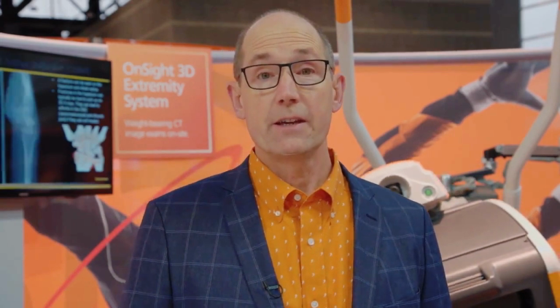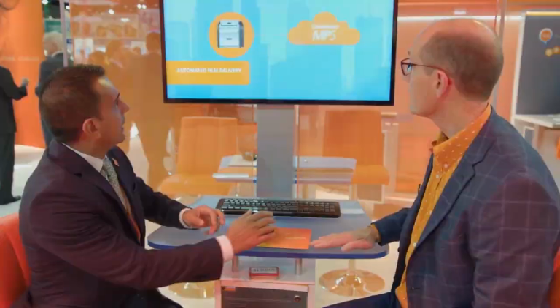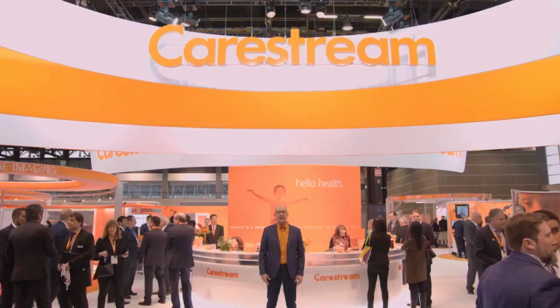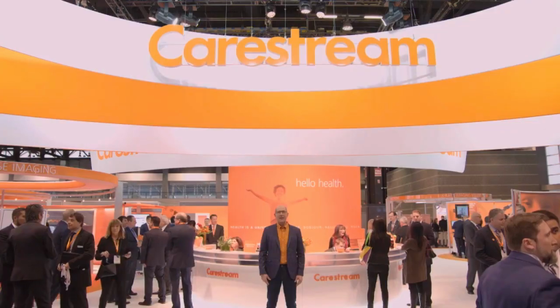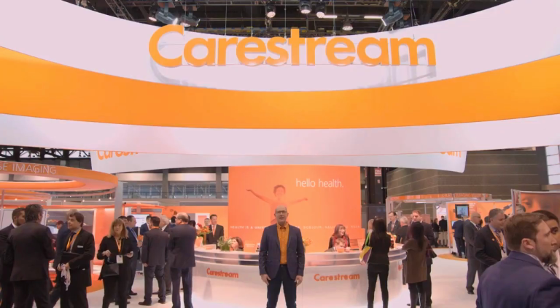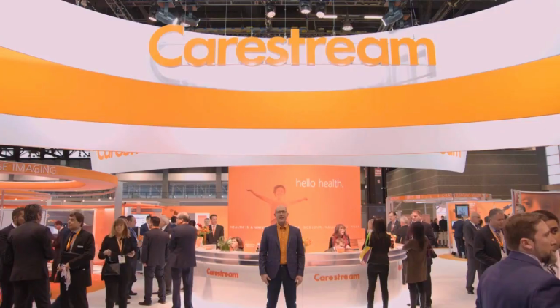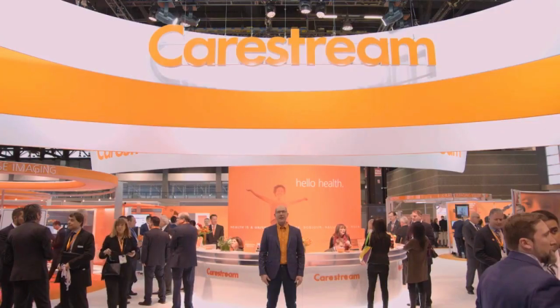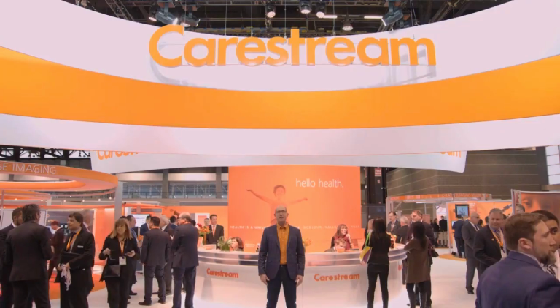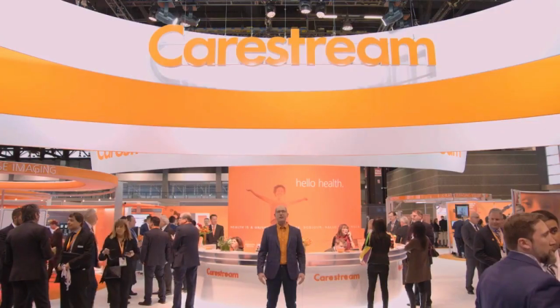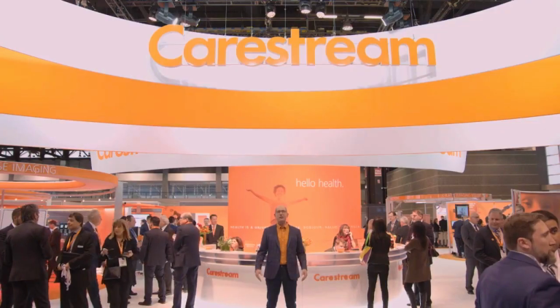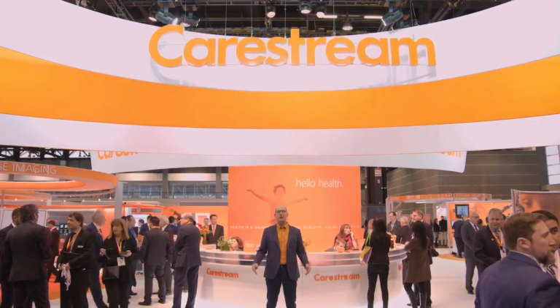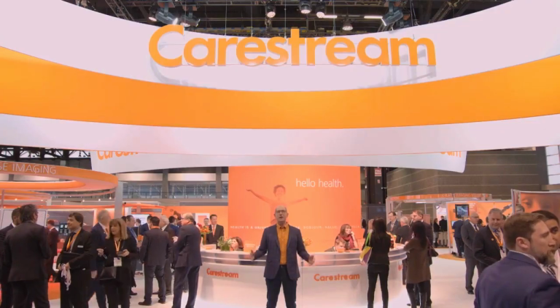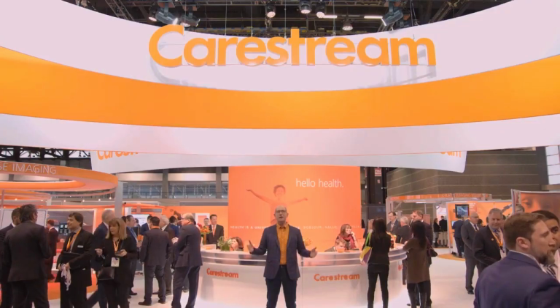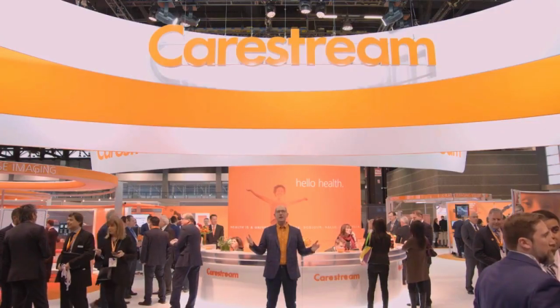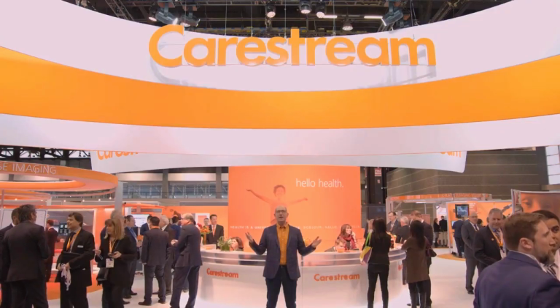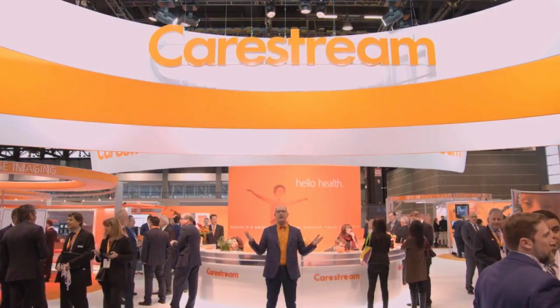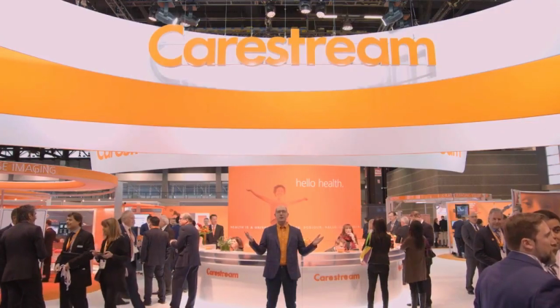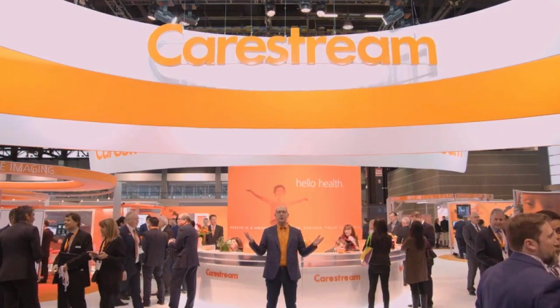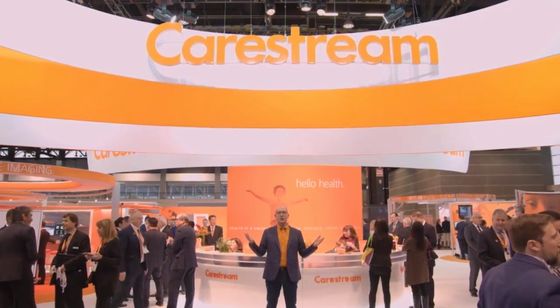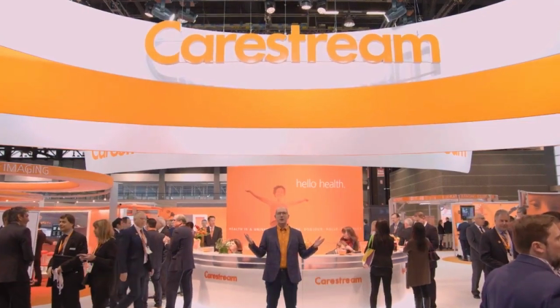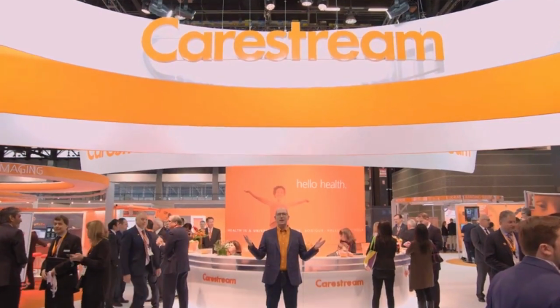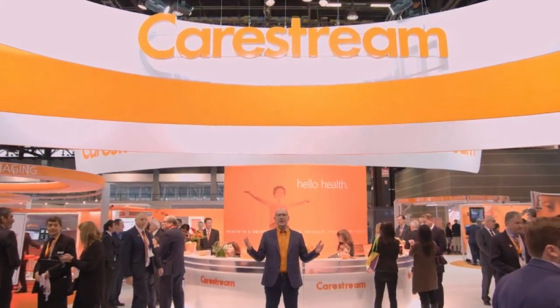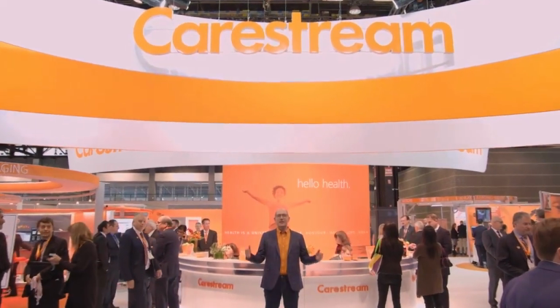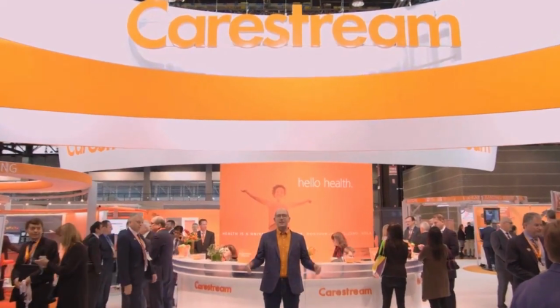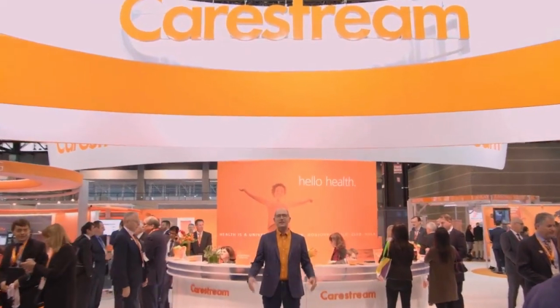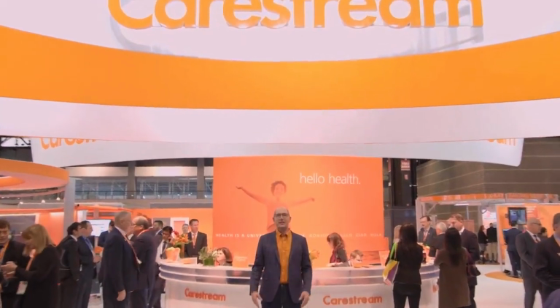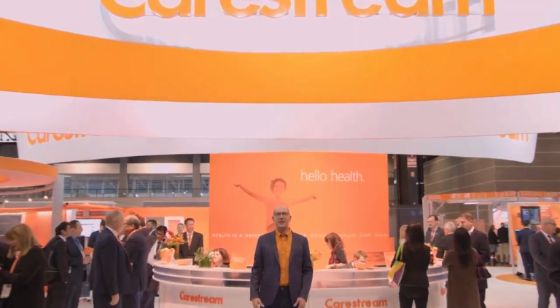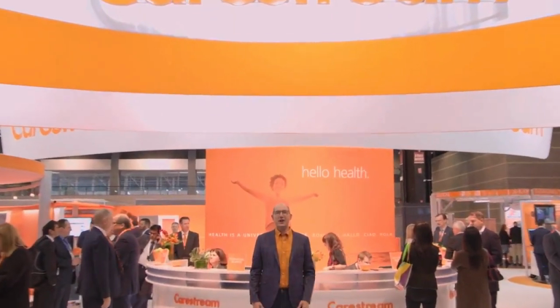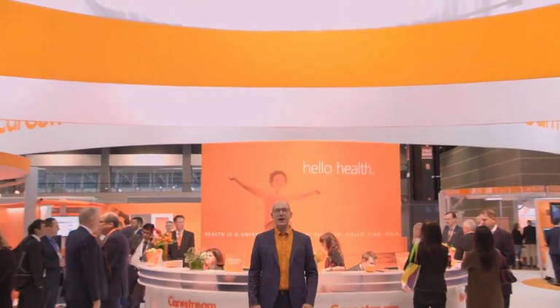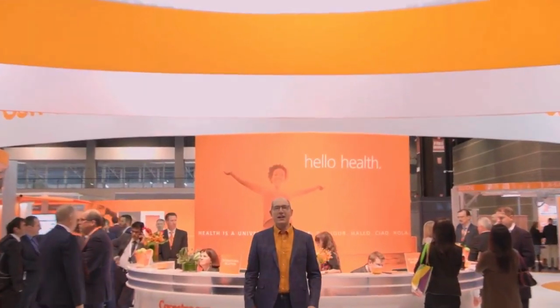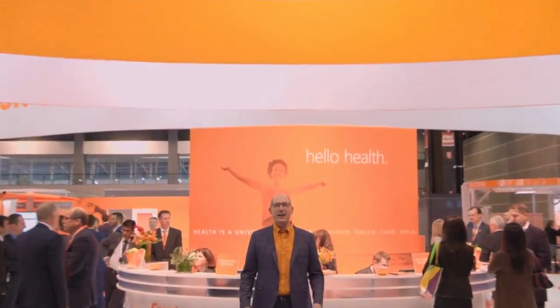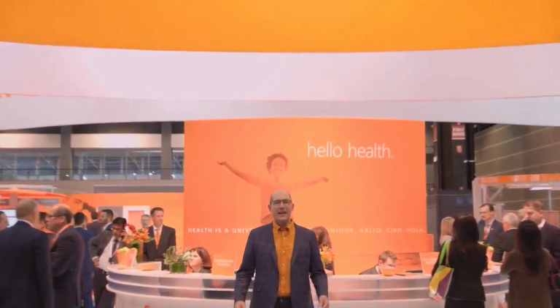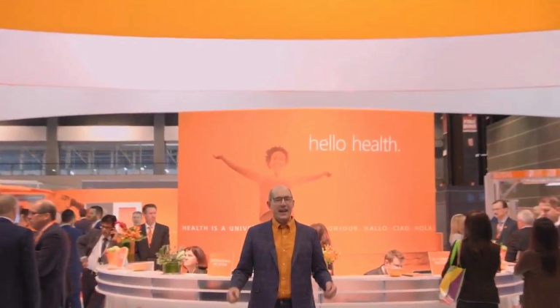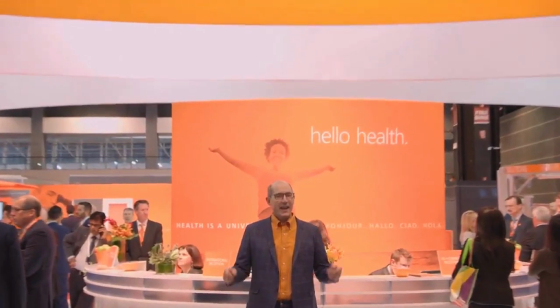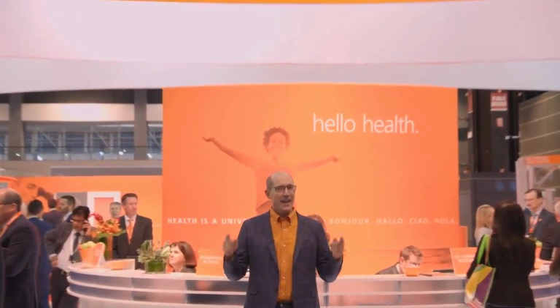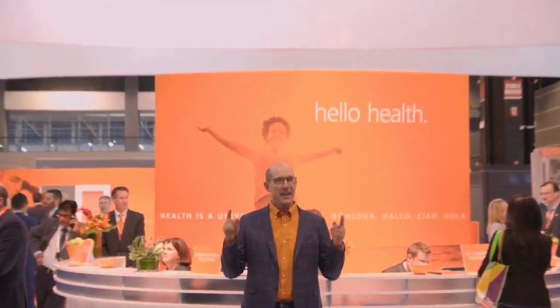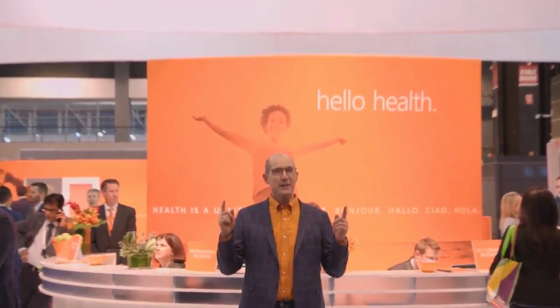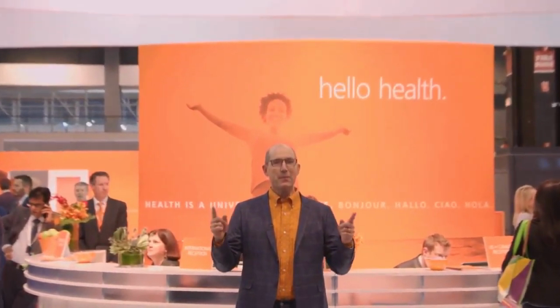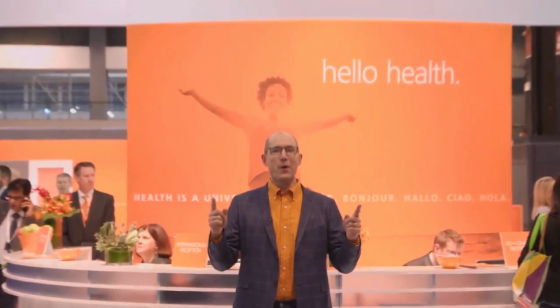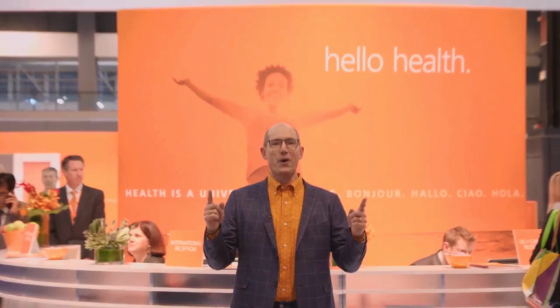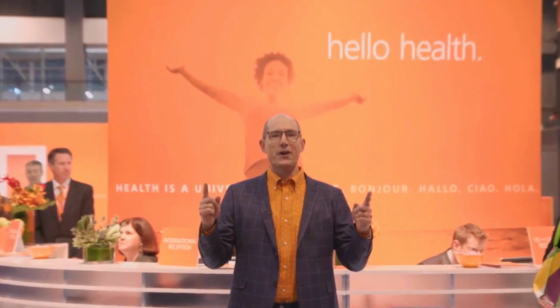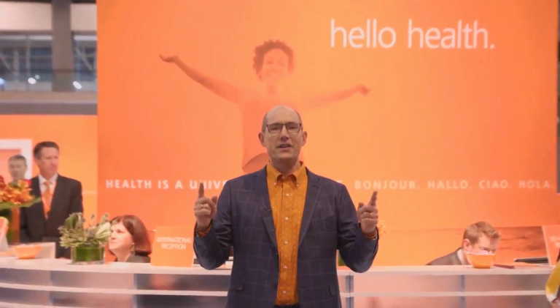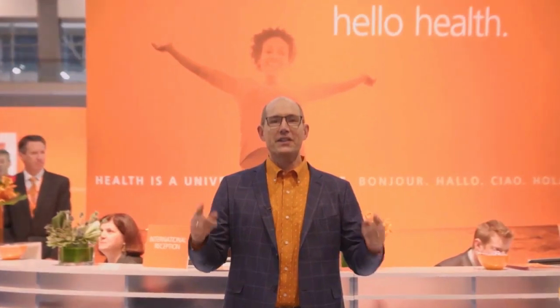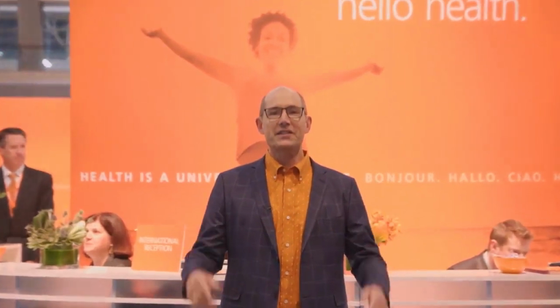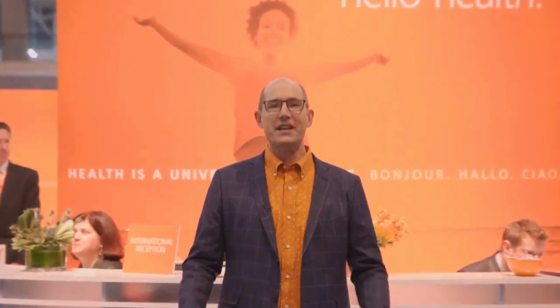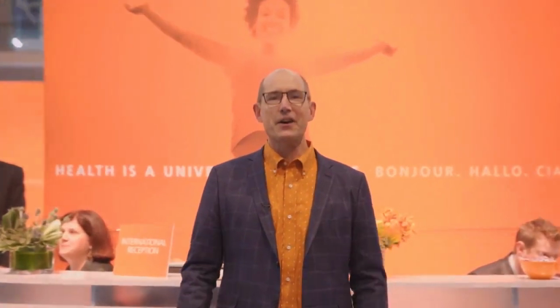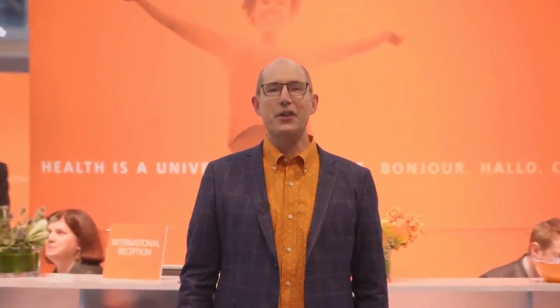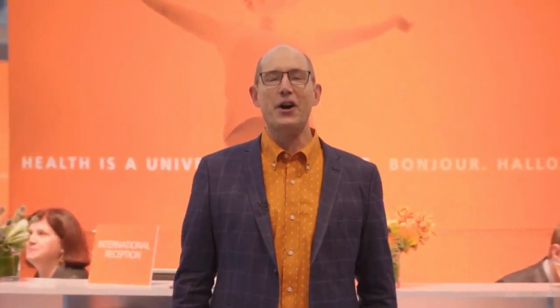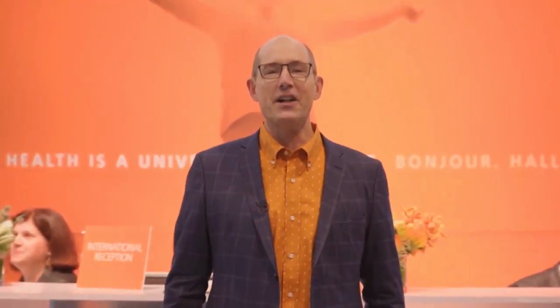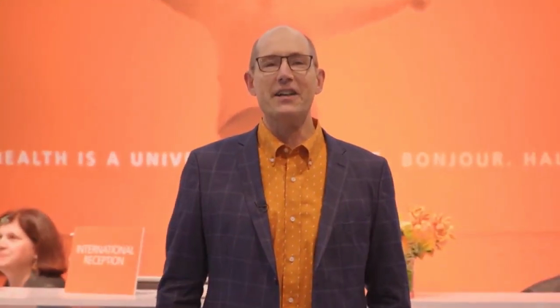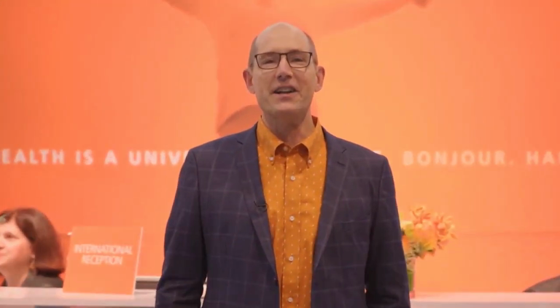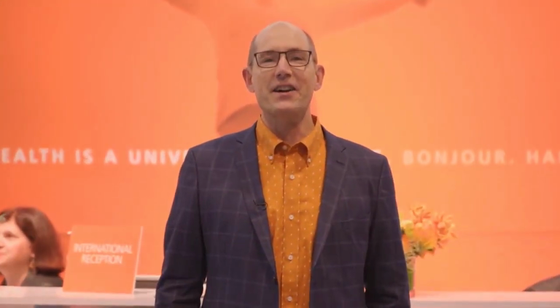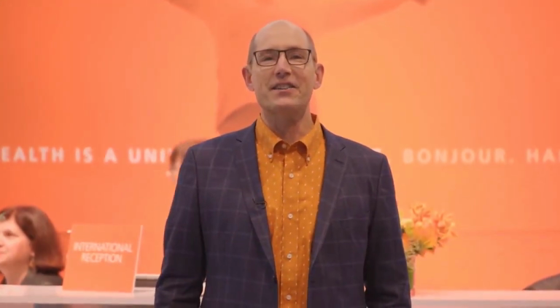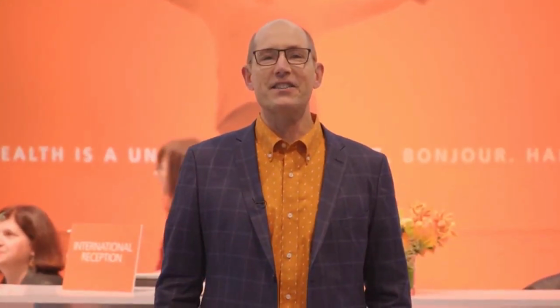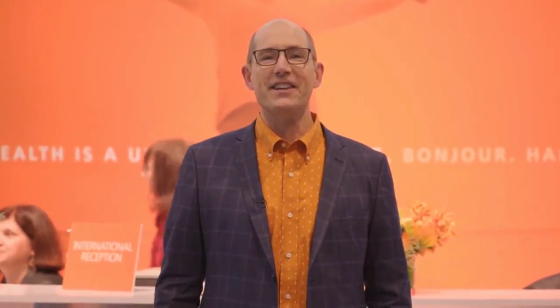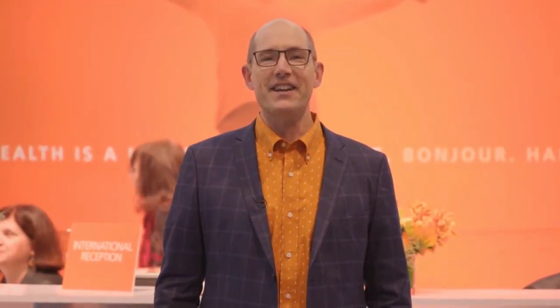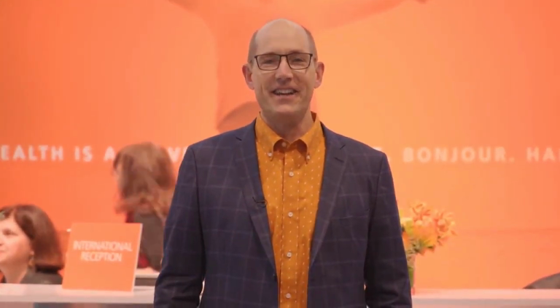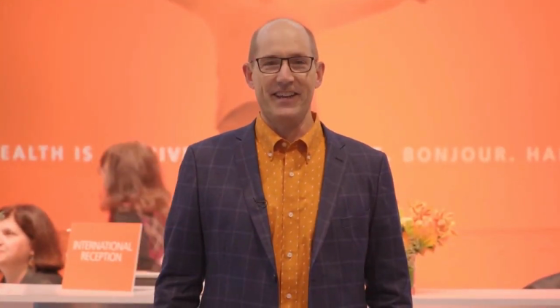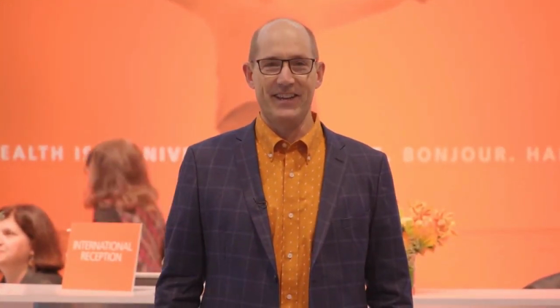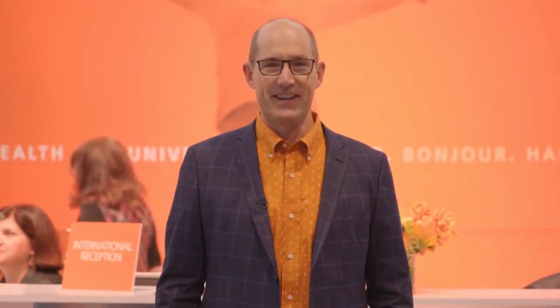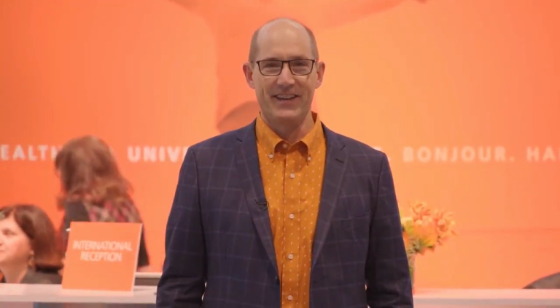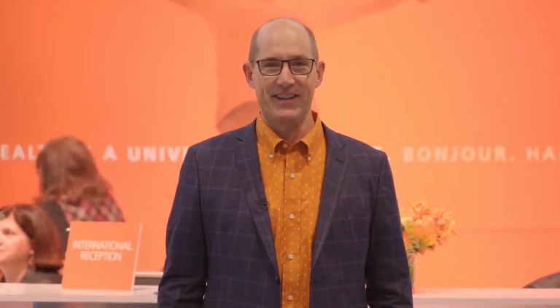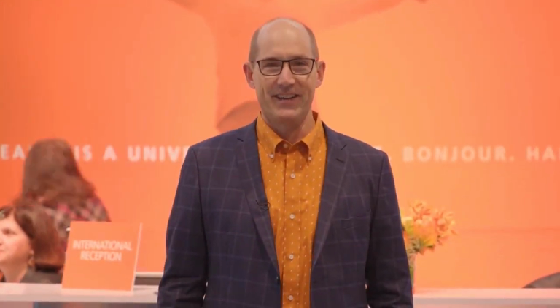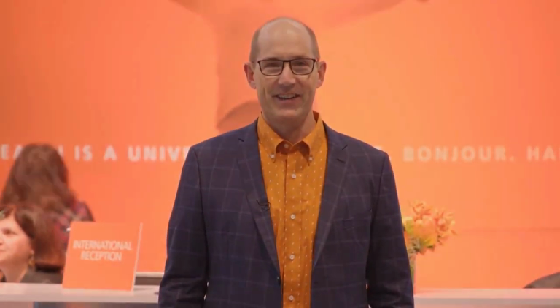Thanks for joining me on the tour. See it all and more in the South Hall at RSNA. Thanks for listening!